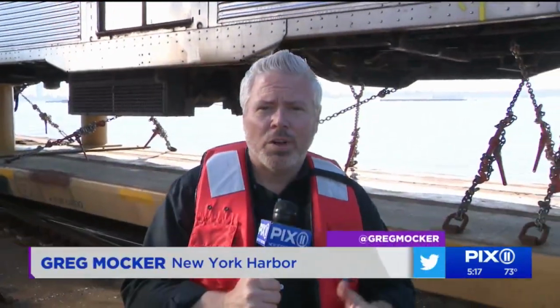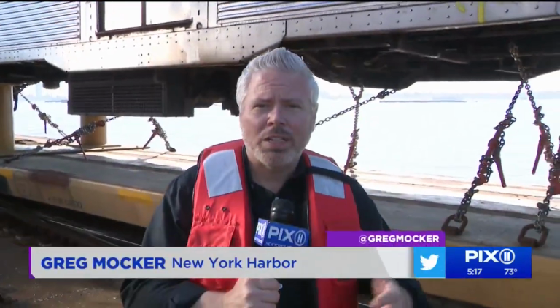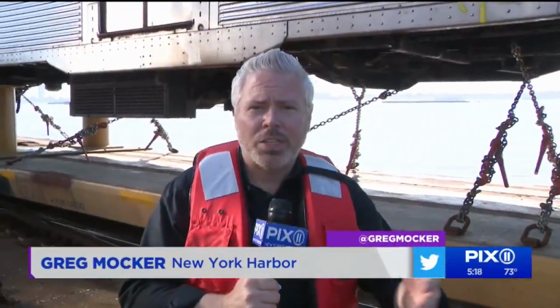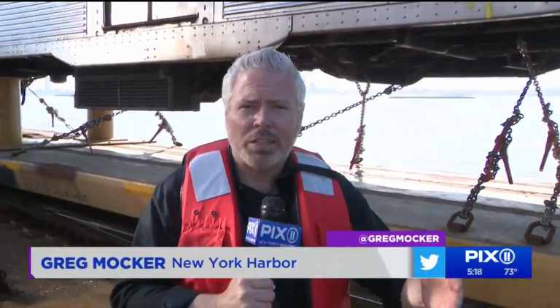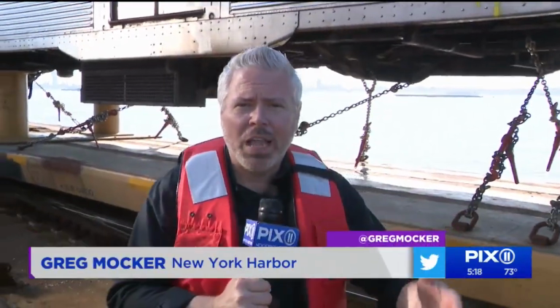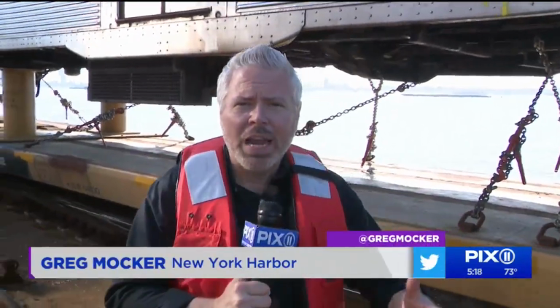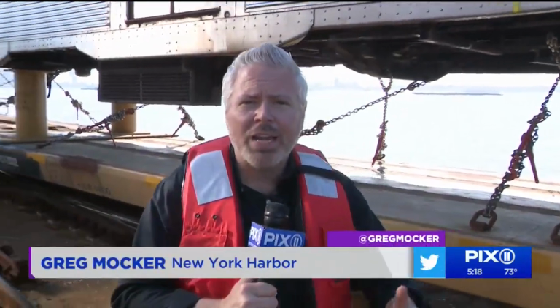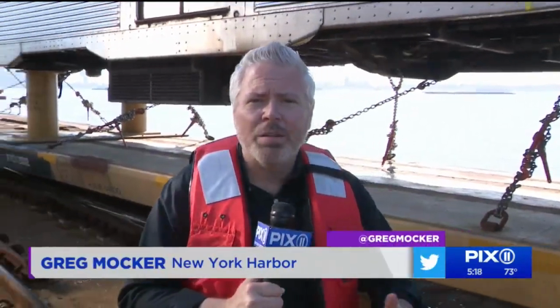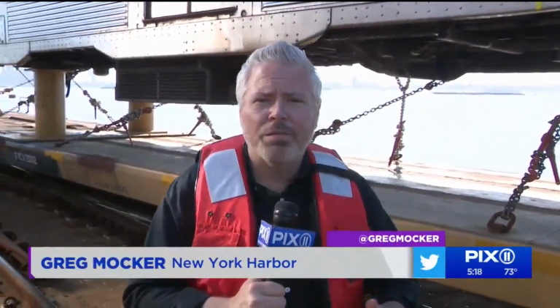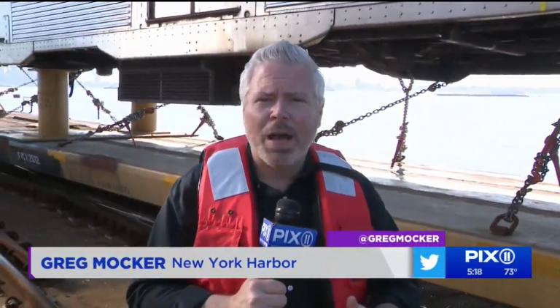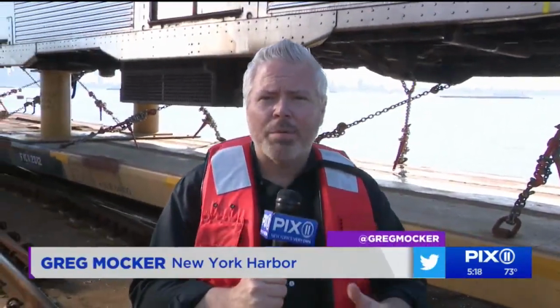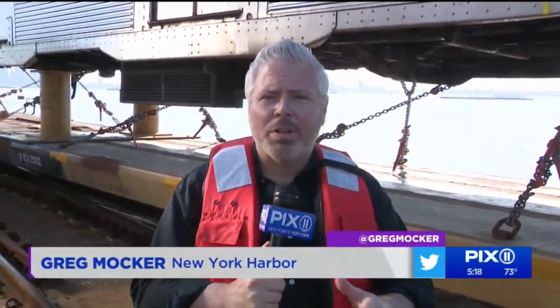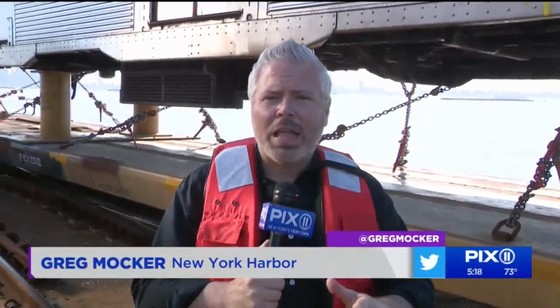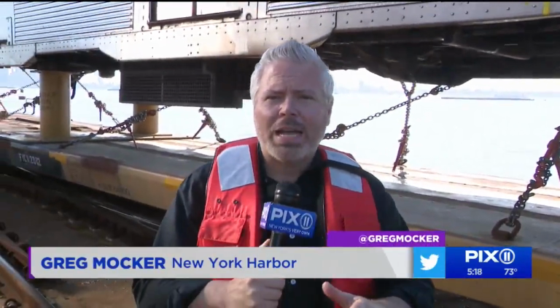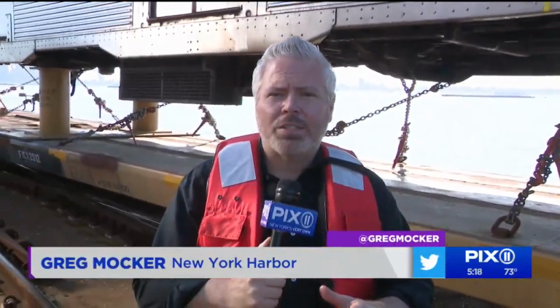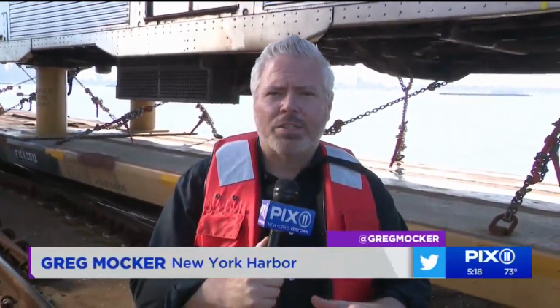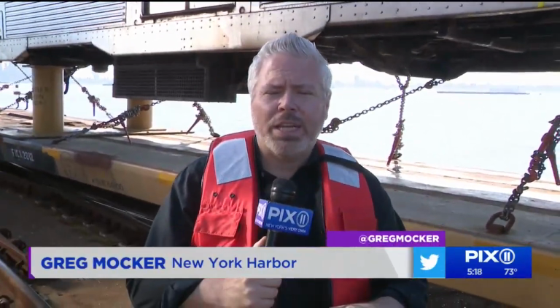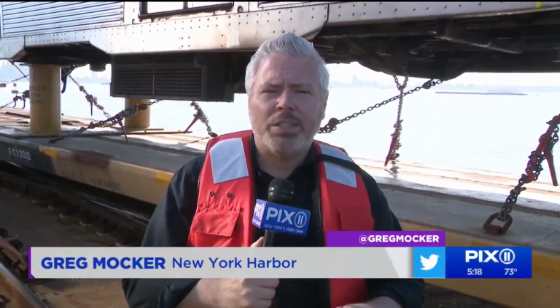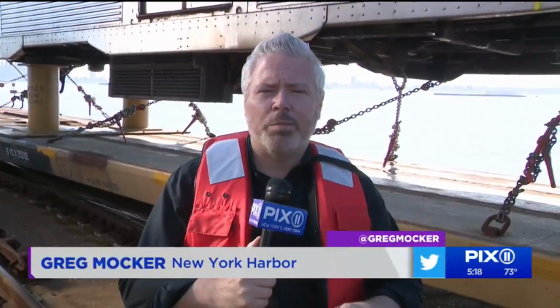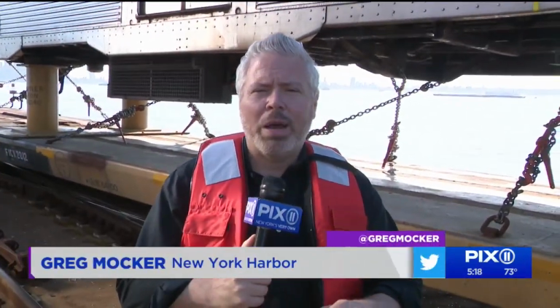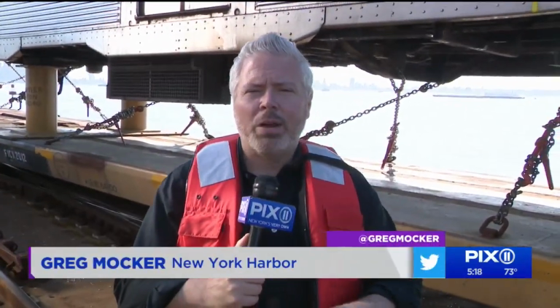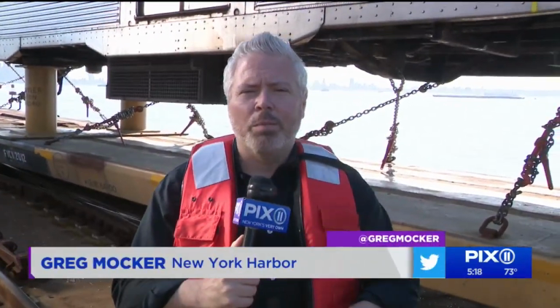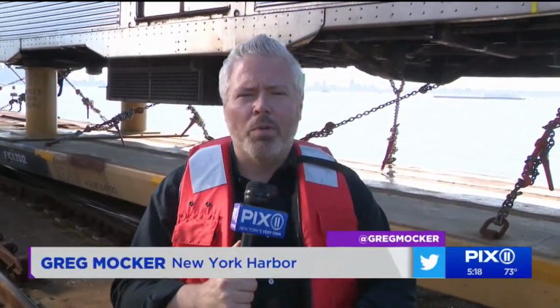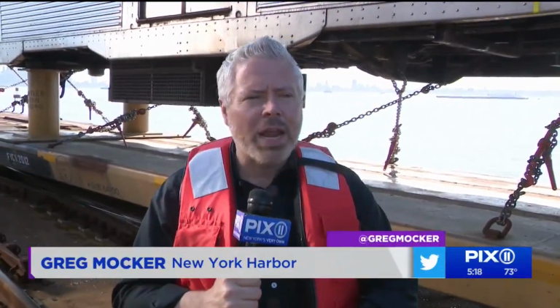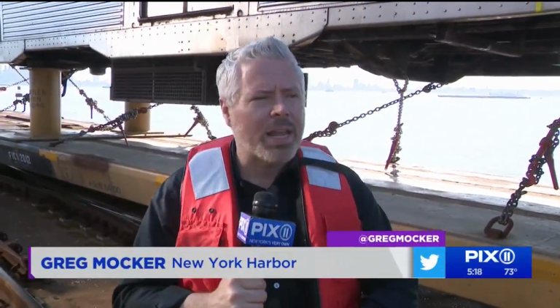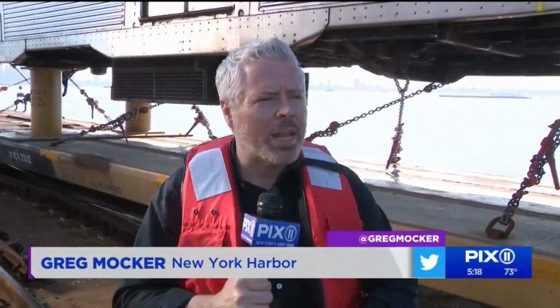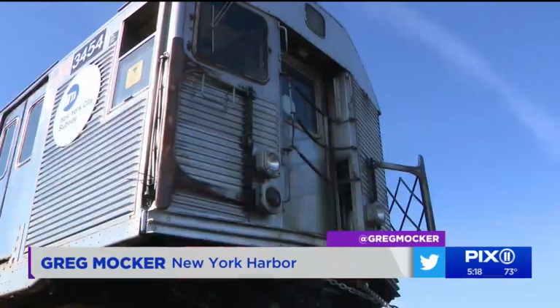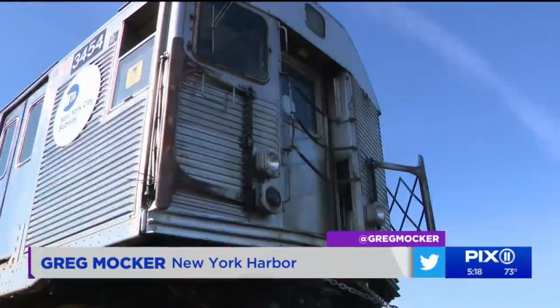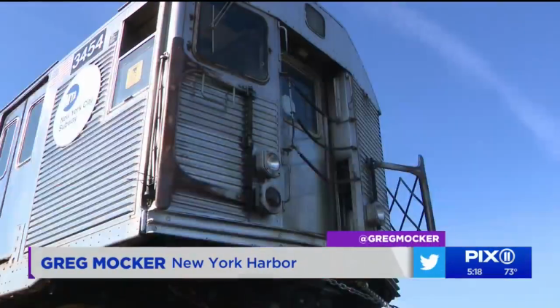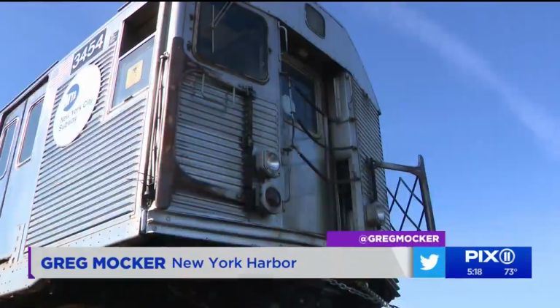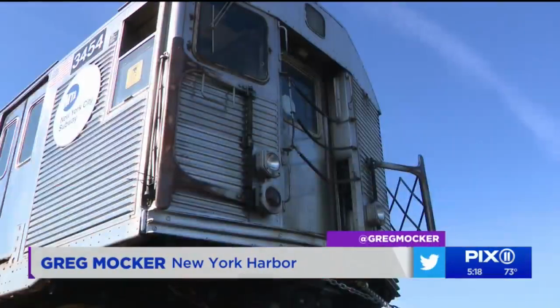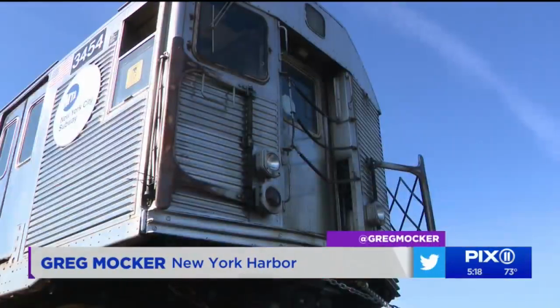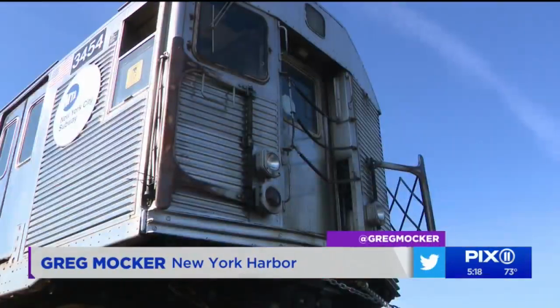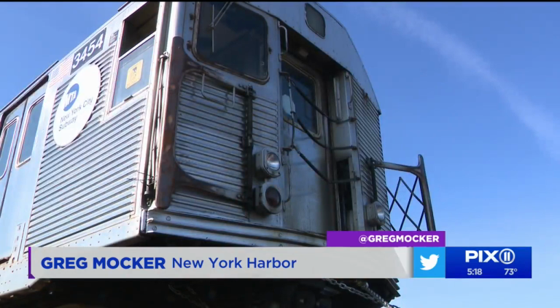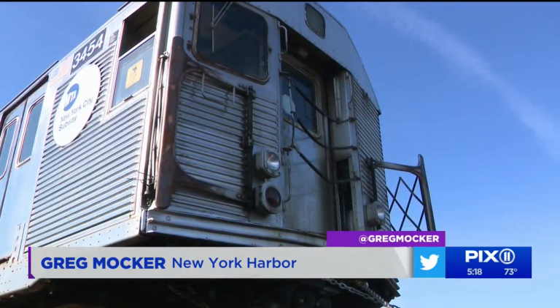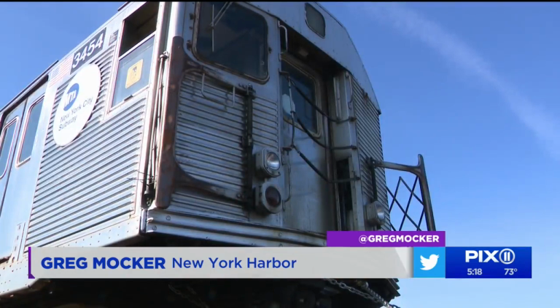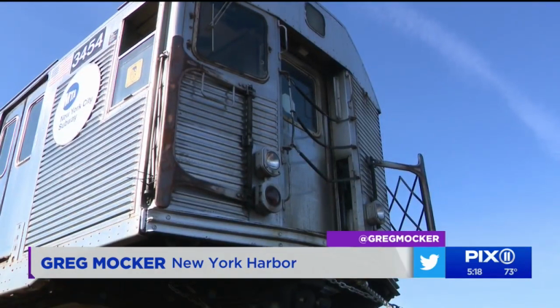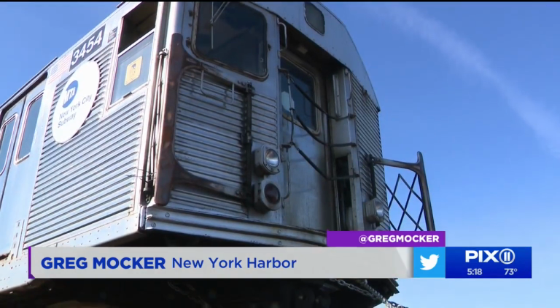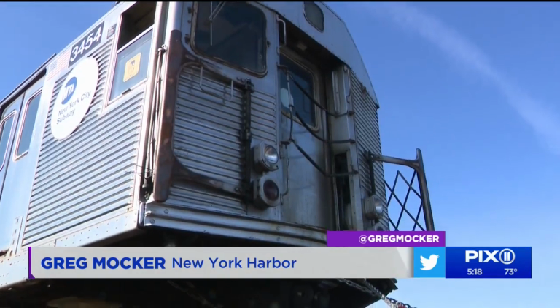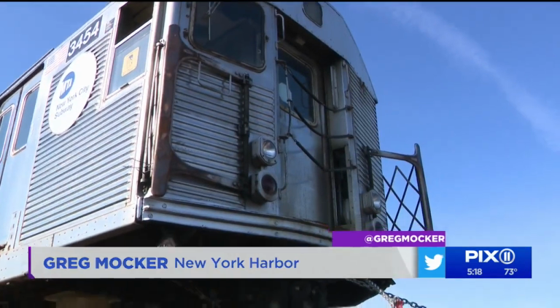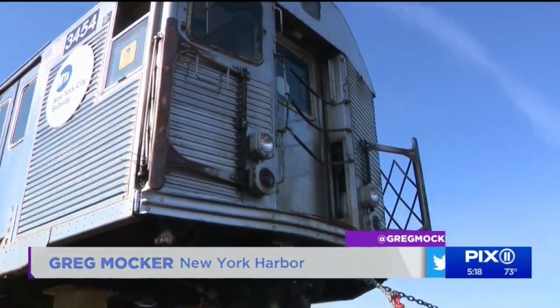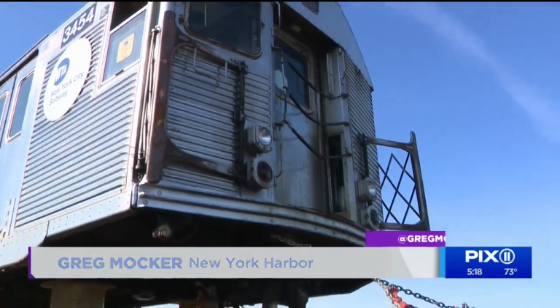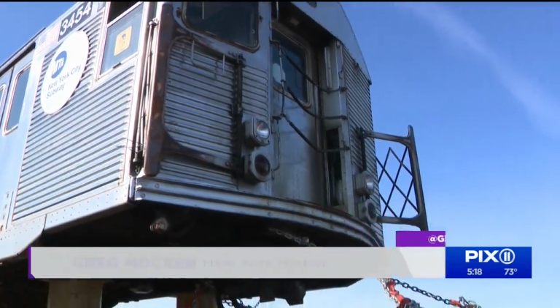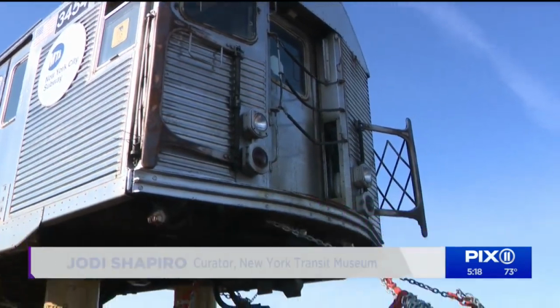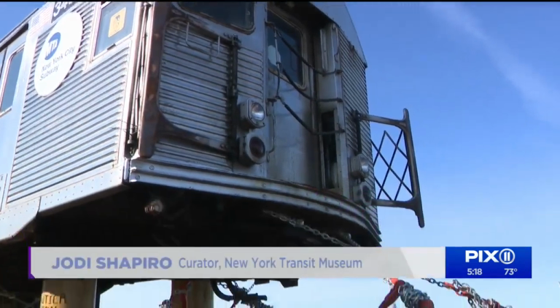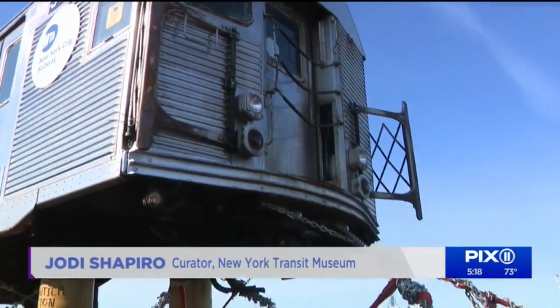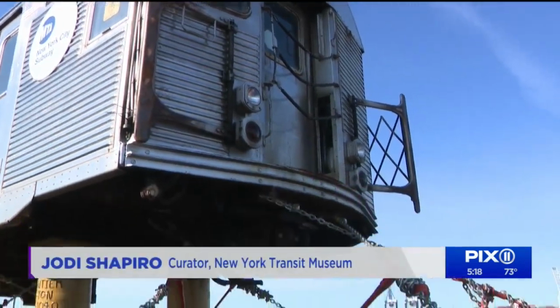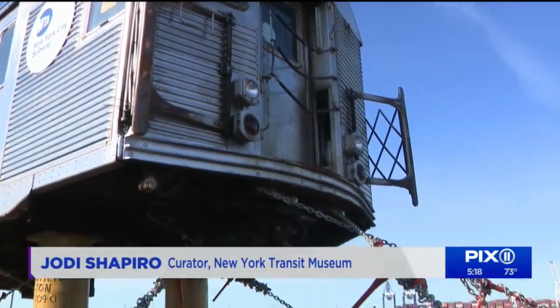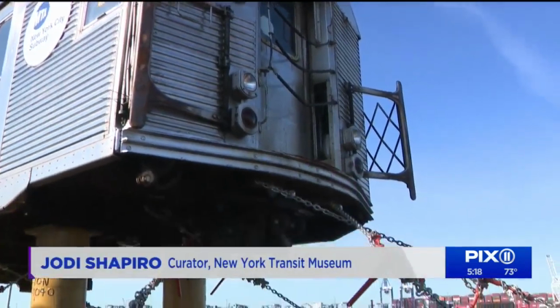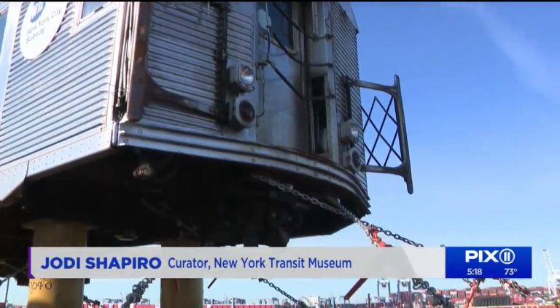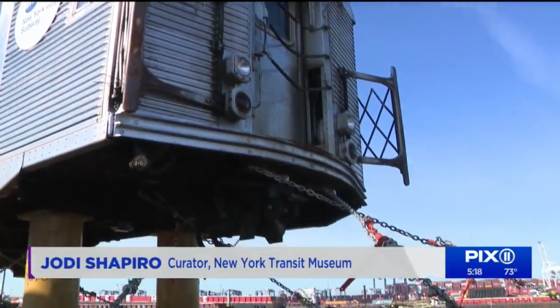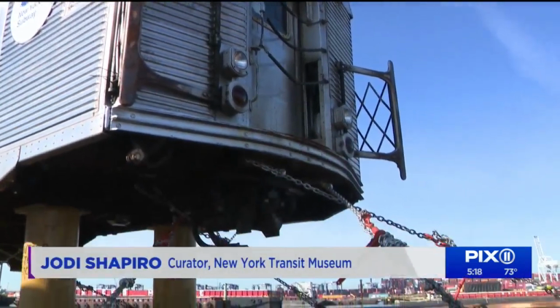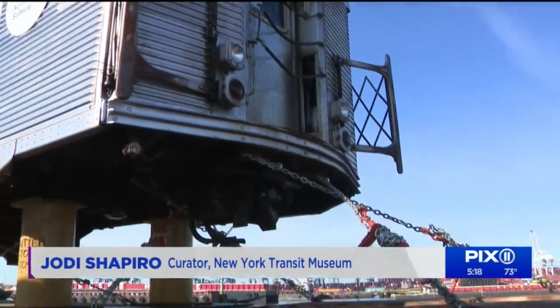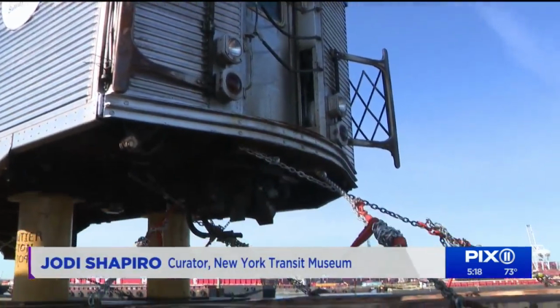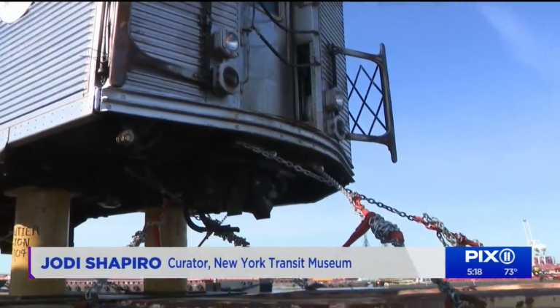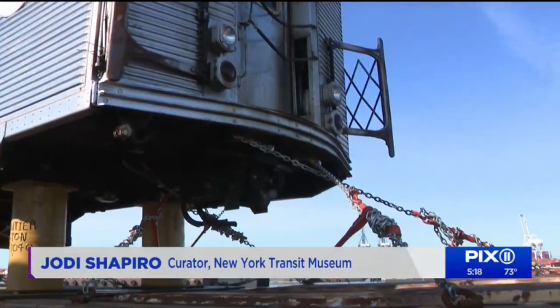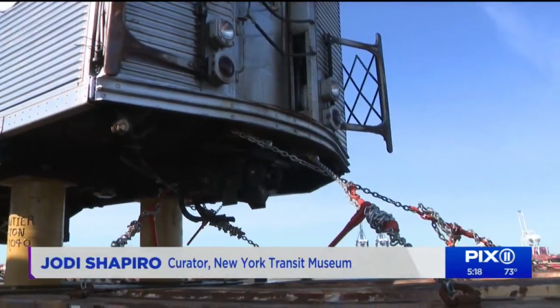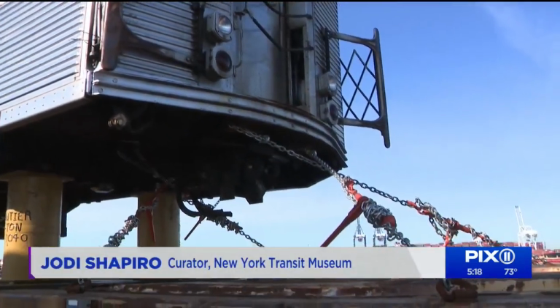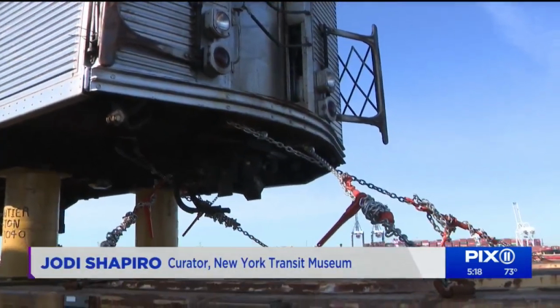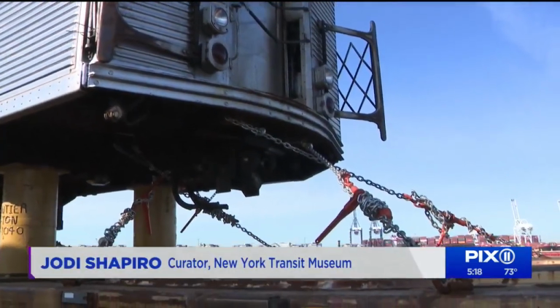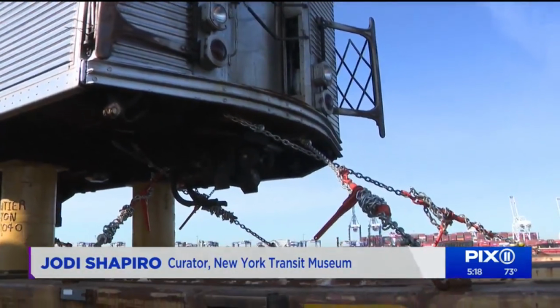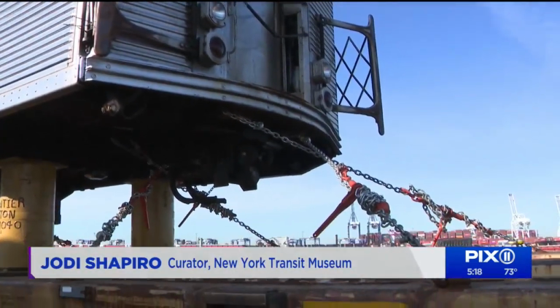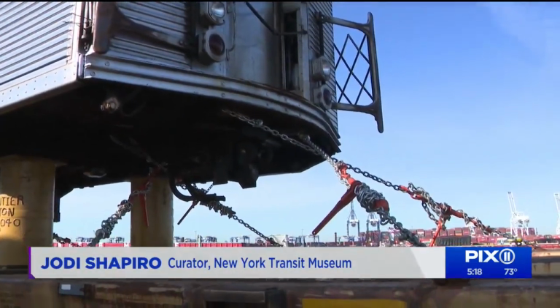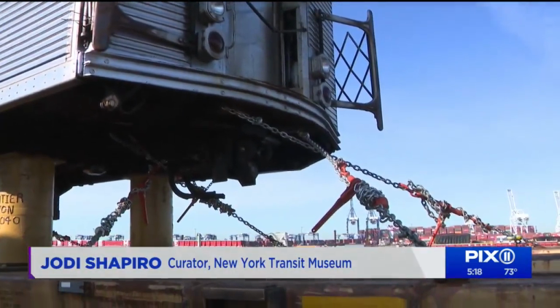Fluorescent lighting, fiberglass seats, better braking, good ventilation. Now they're headed to the scrap heap to be recycled.